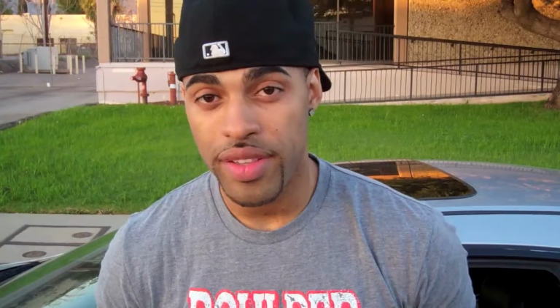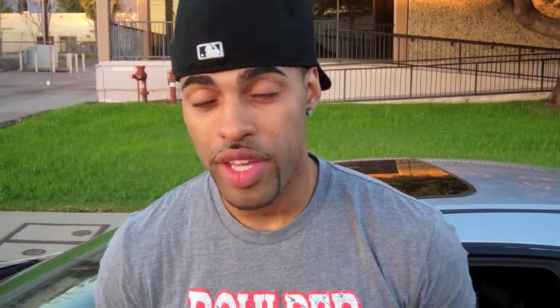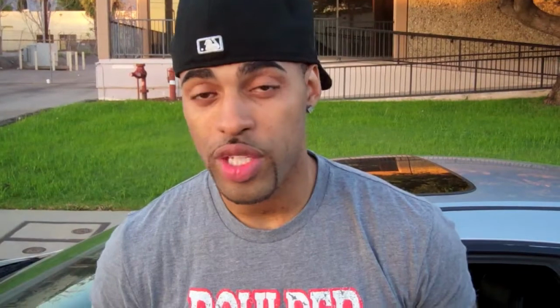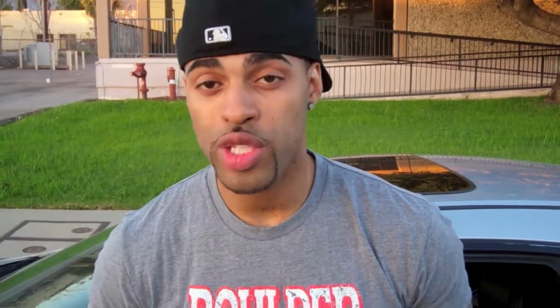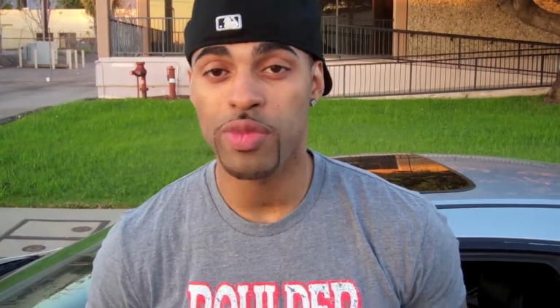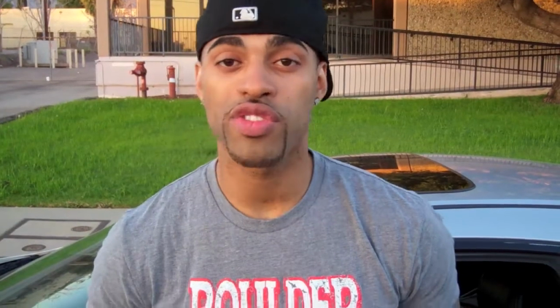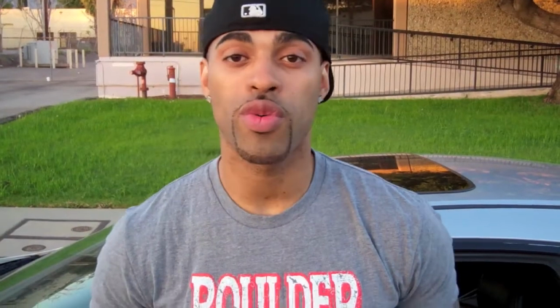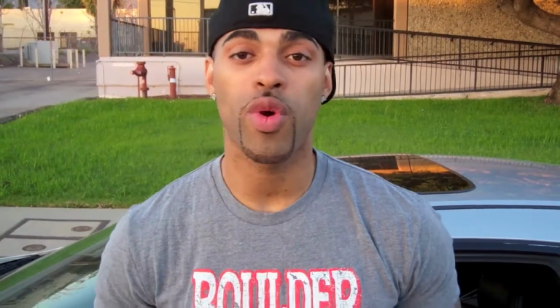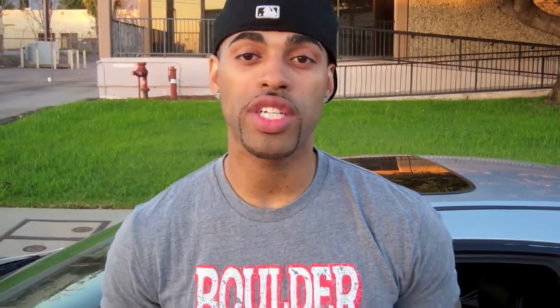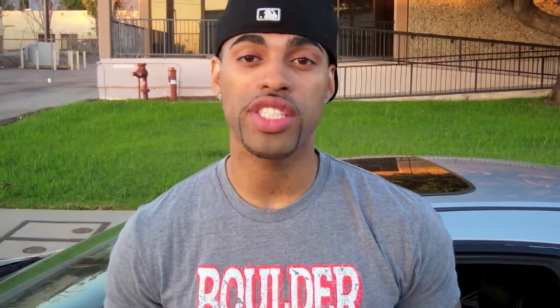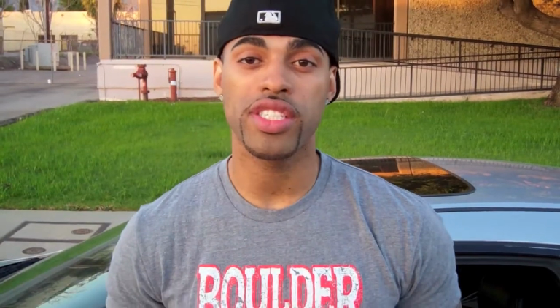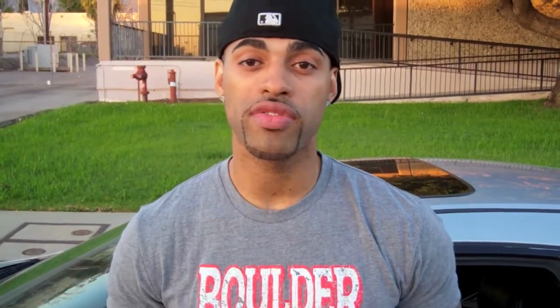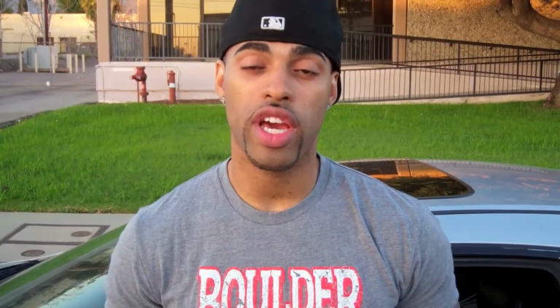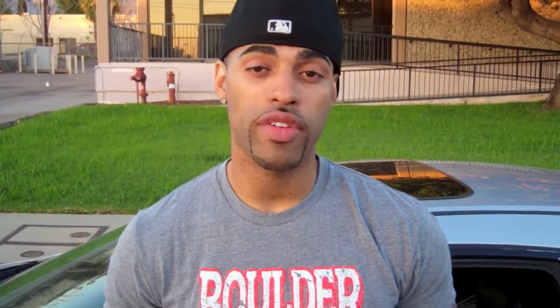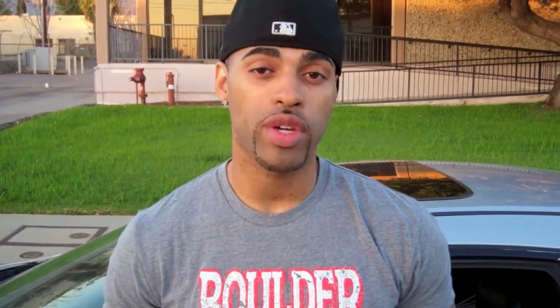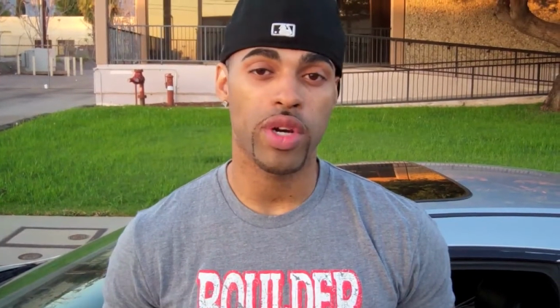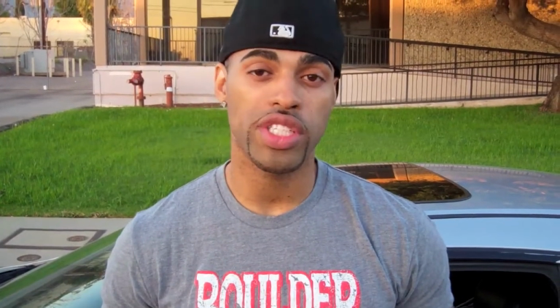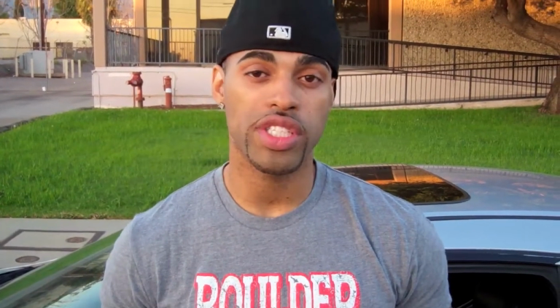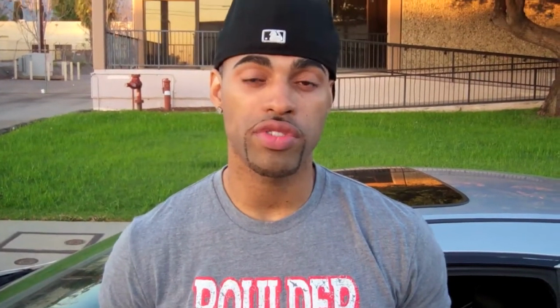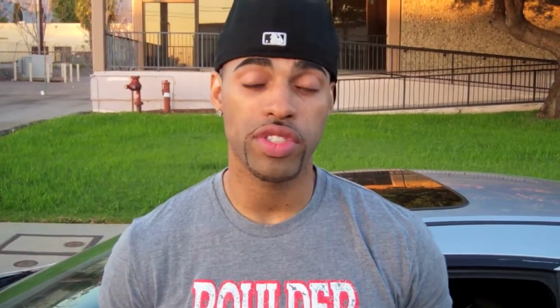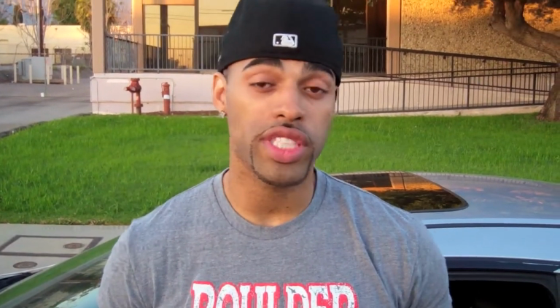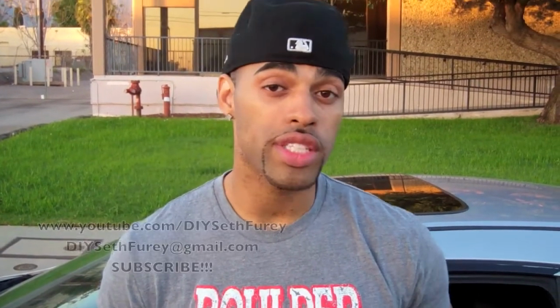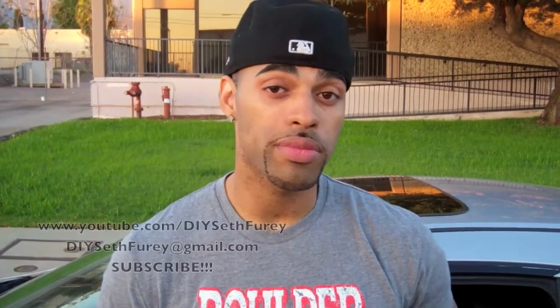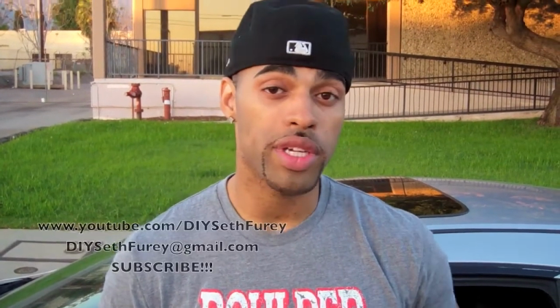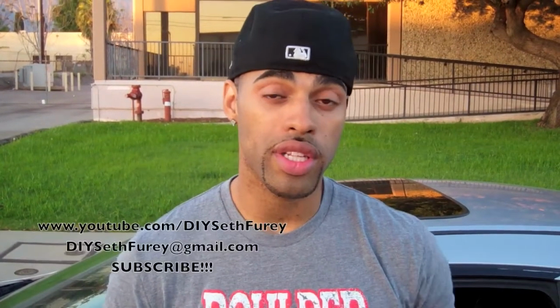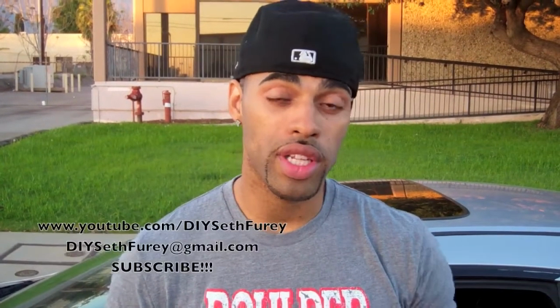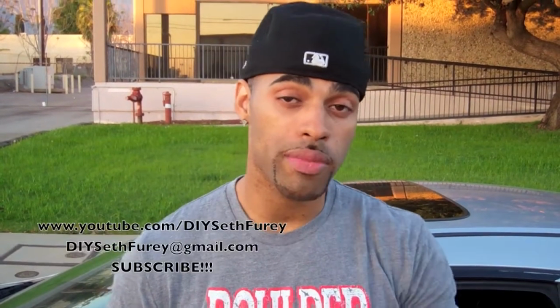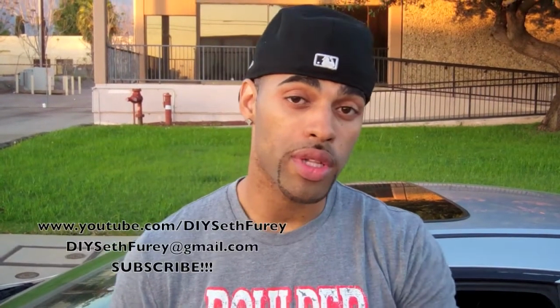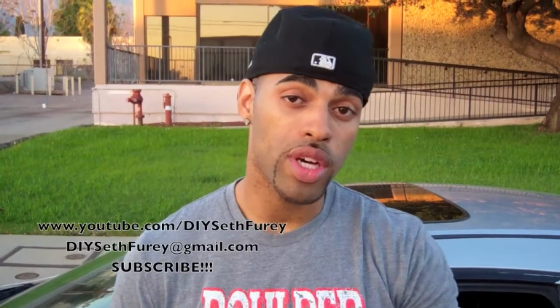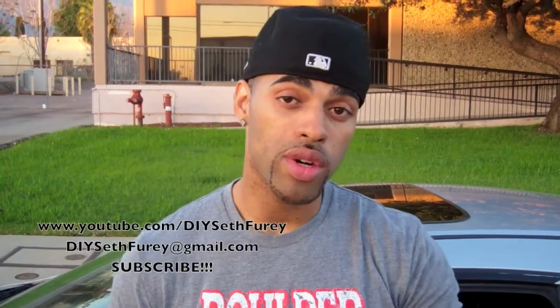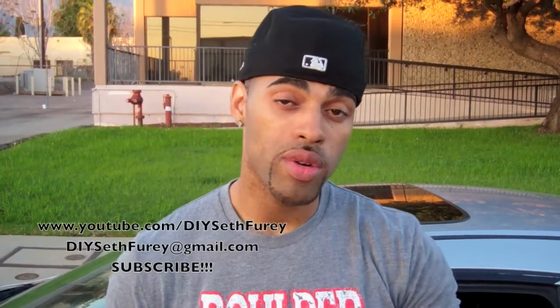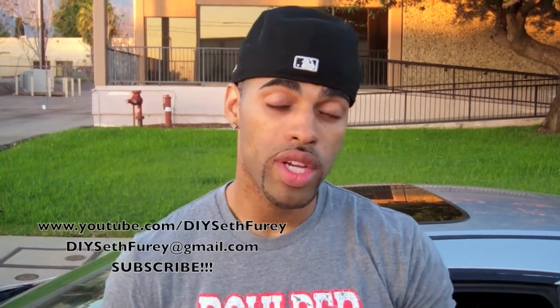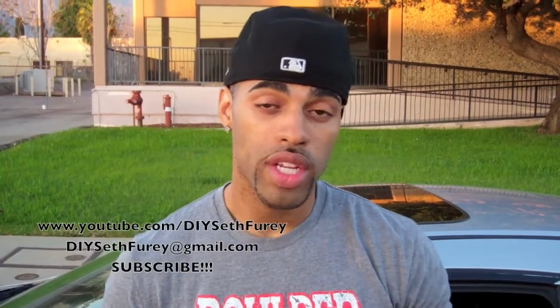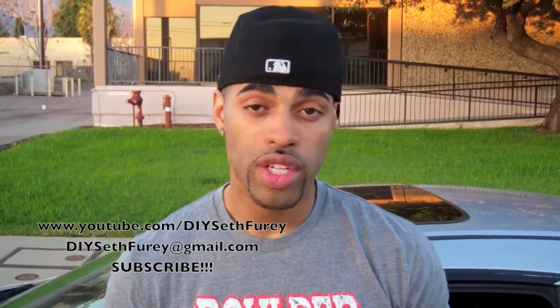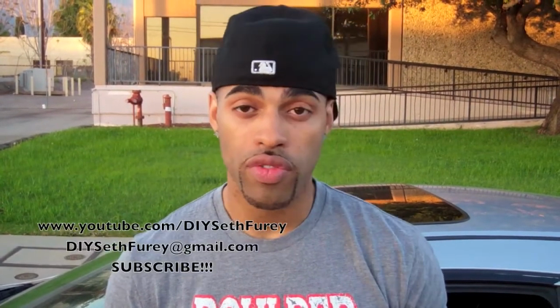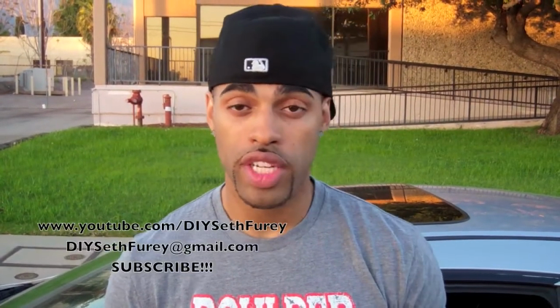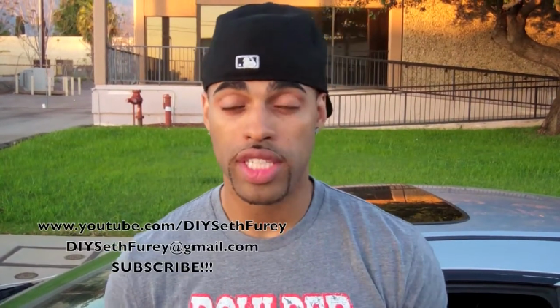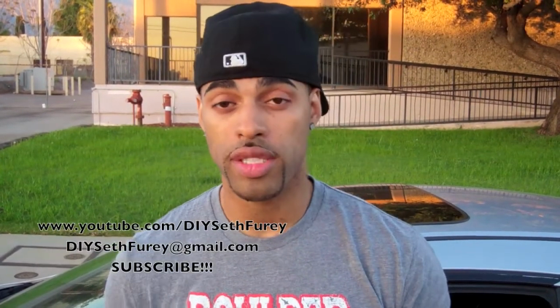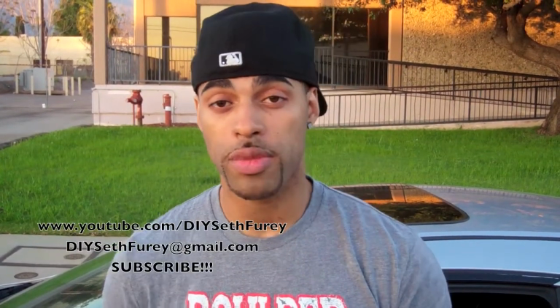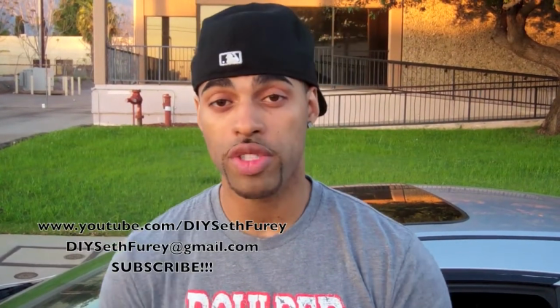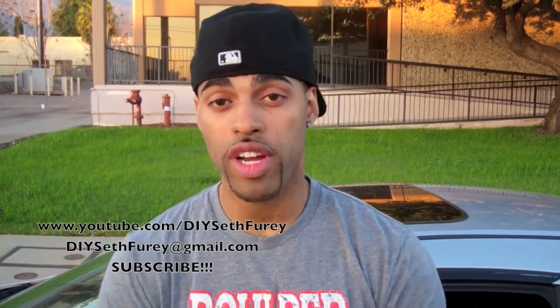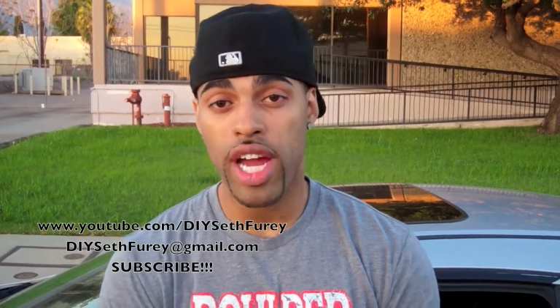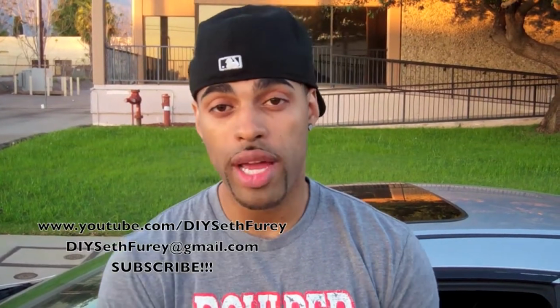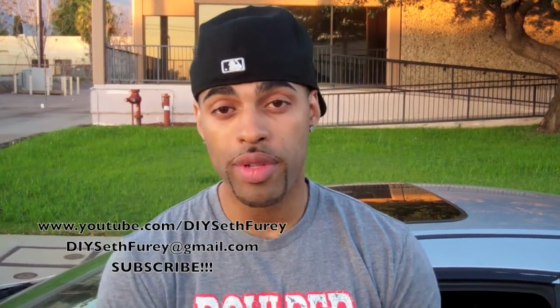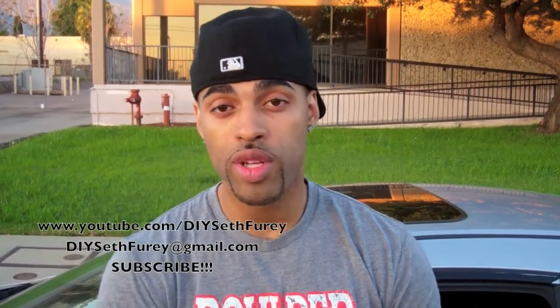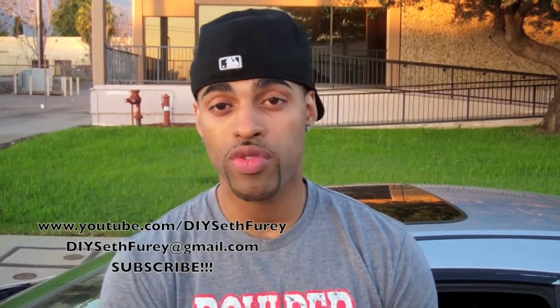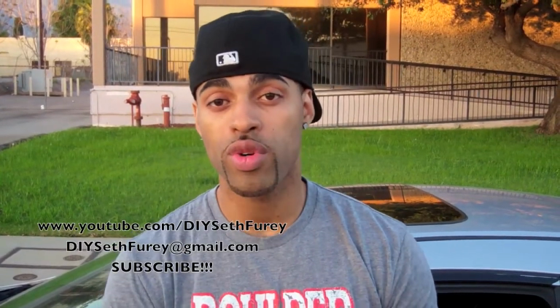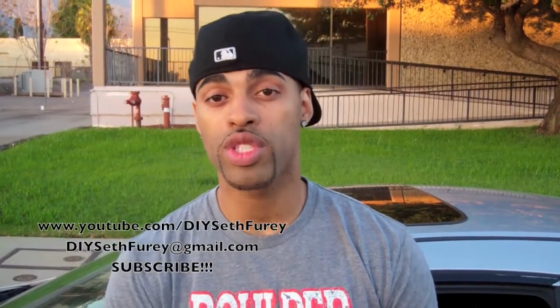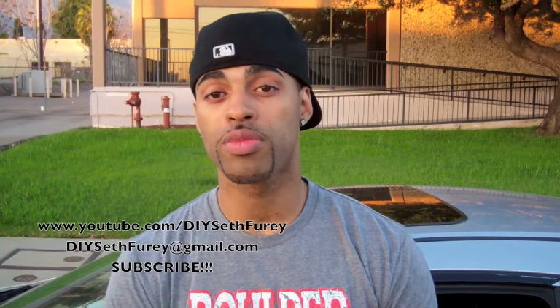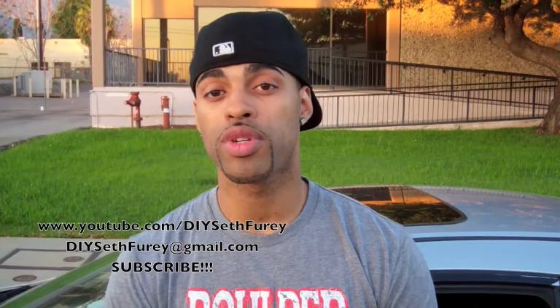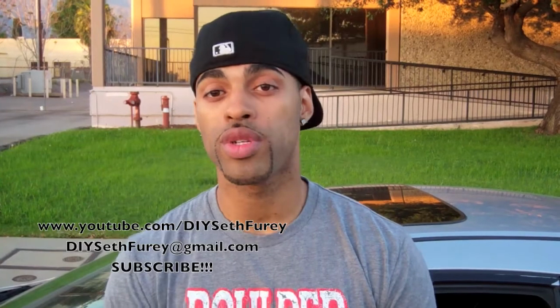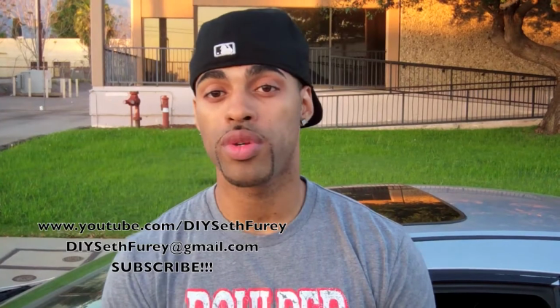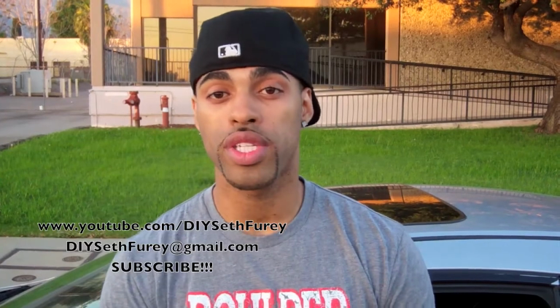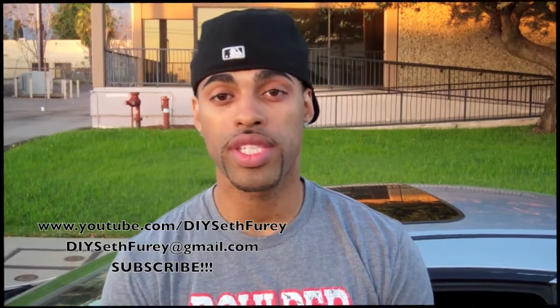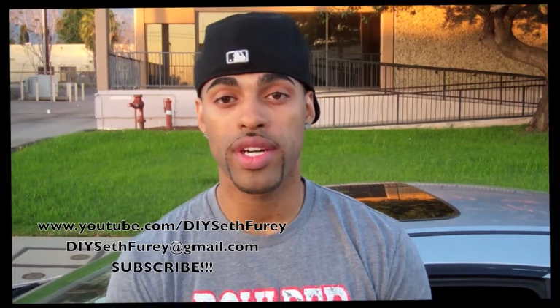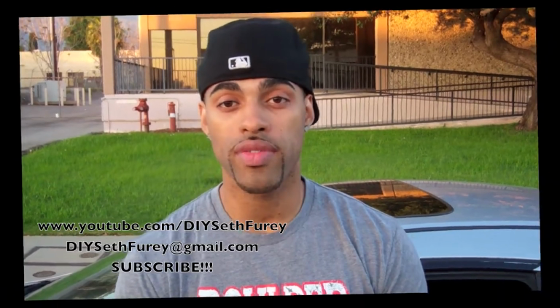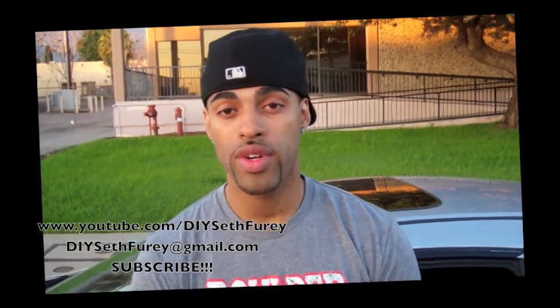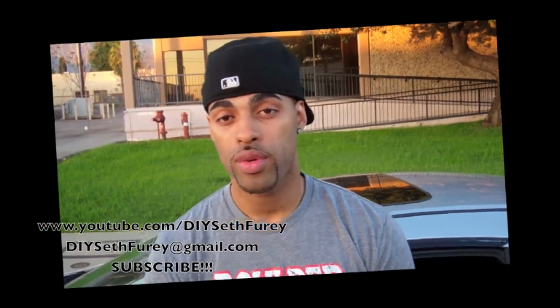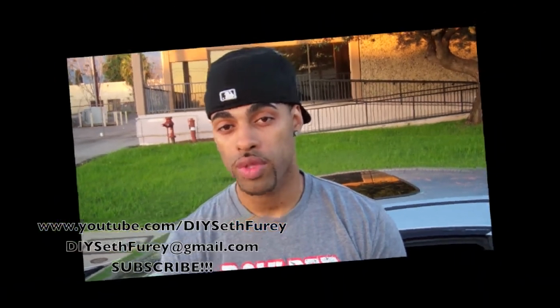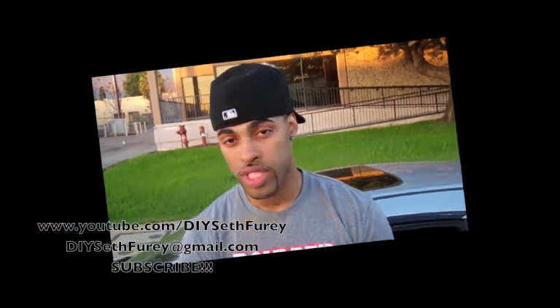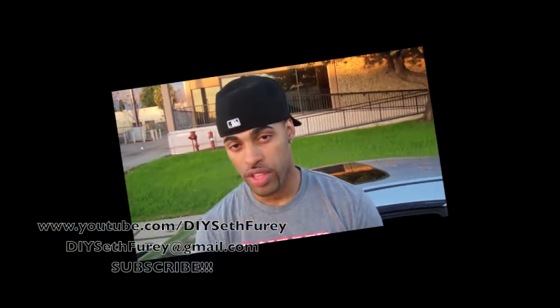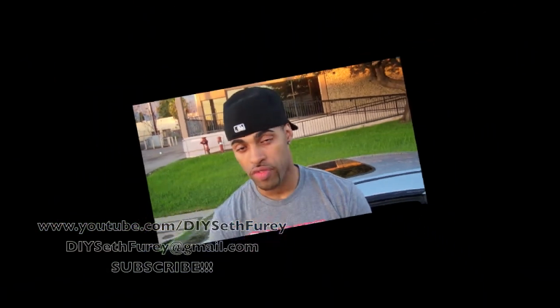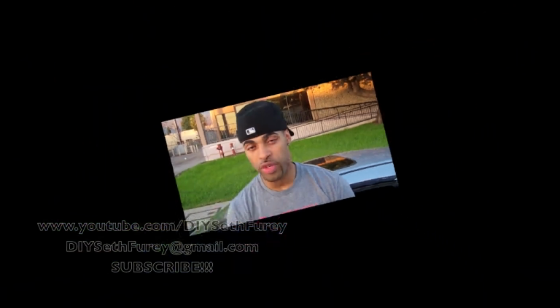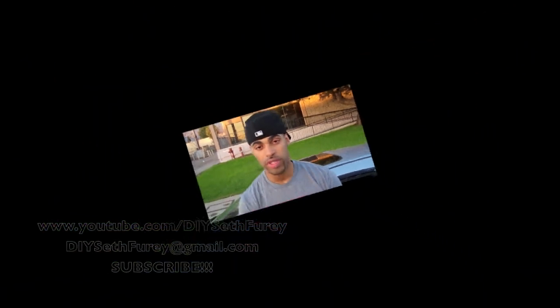Thank you so much for watching. If you have any questions, reach out to me on the link below. Don't forget to subscribe, and look forward to more Do-It-Yourself with Seth Fury.